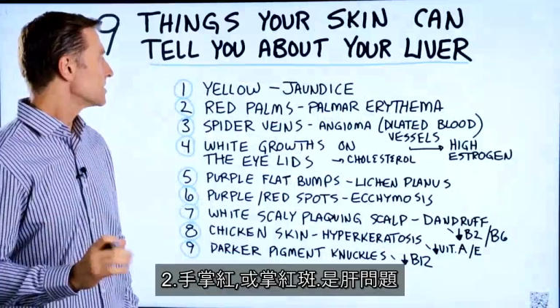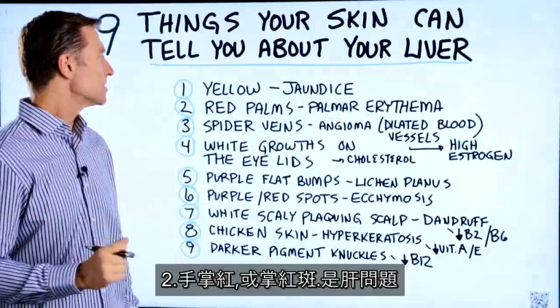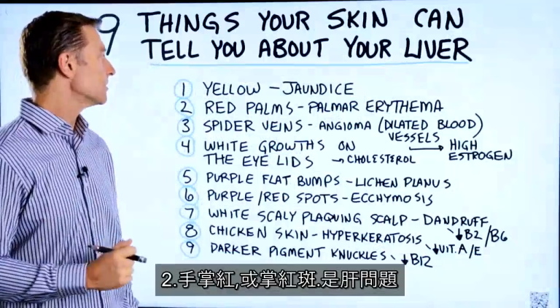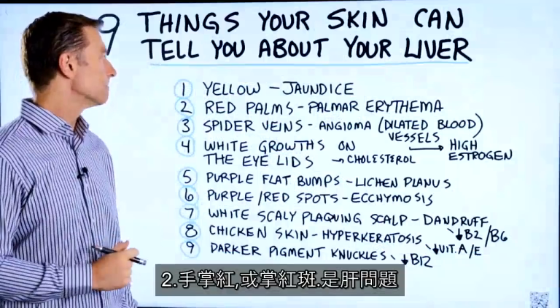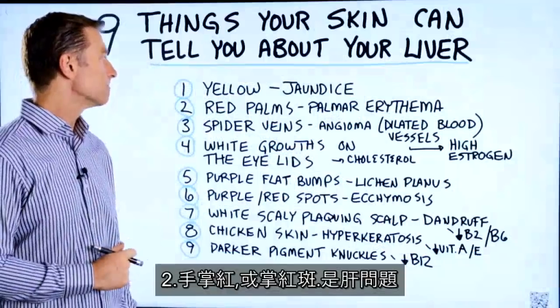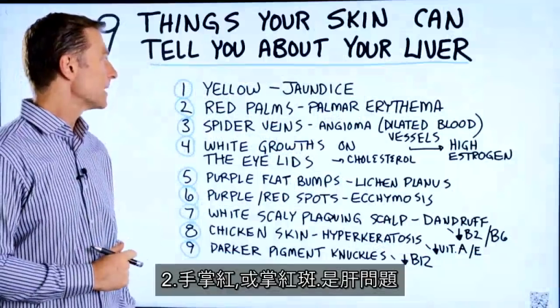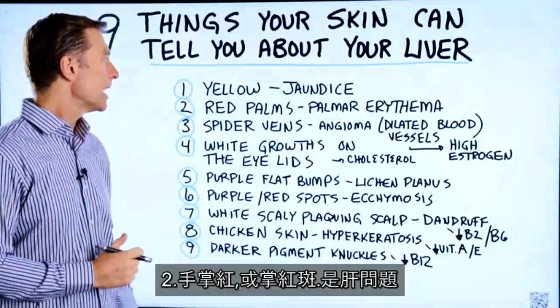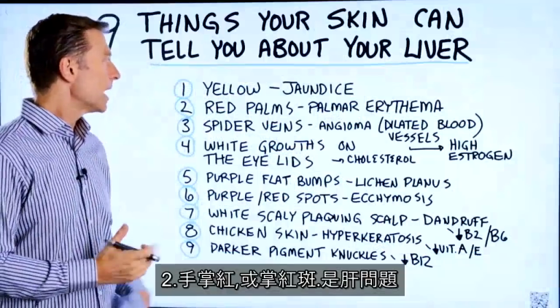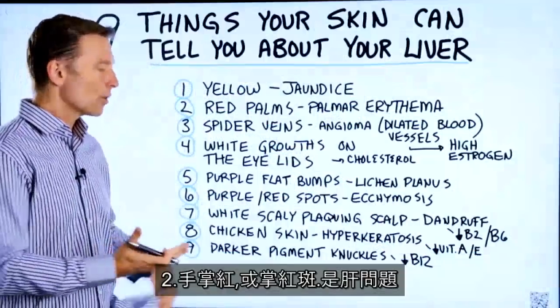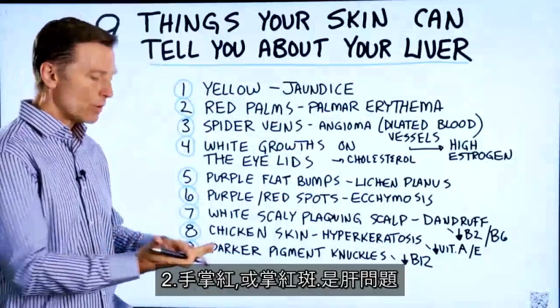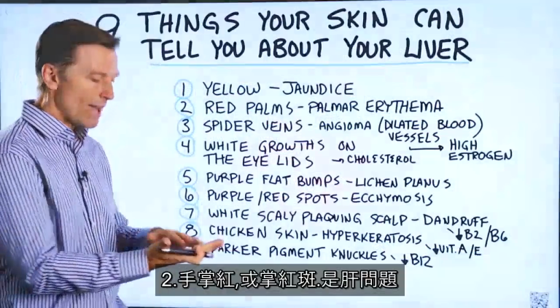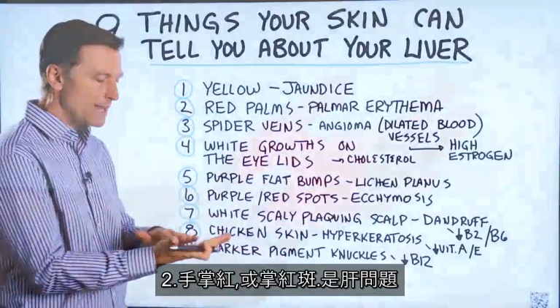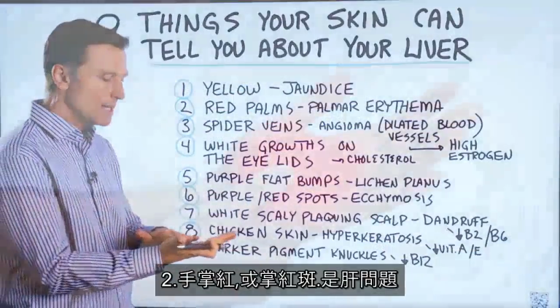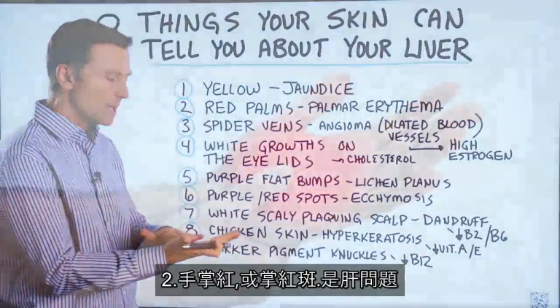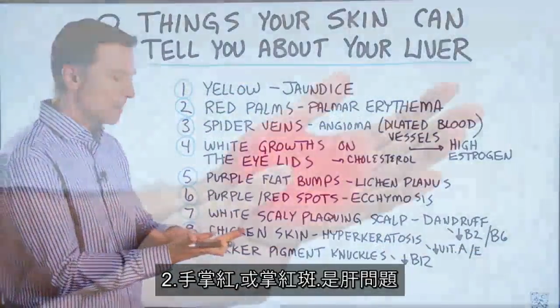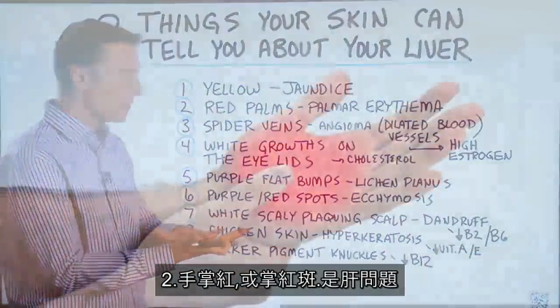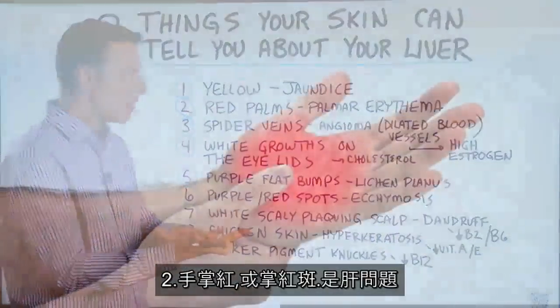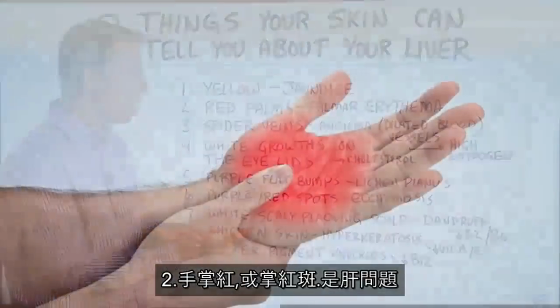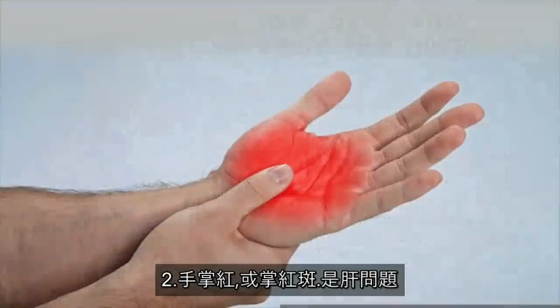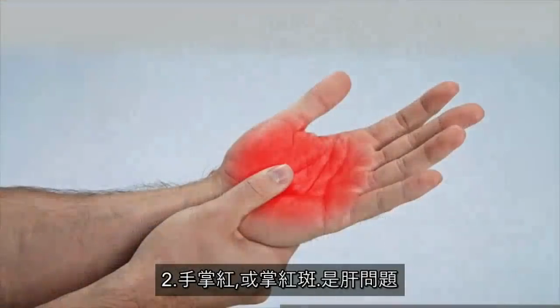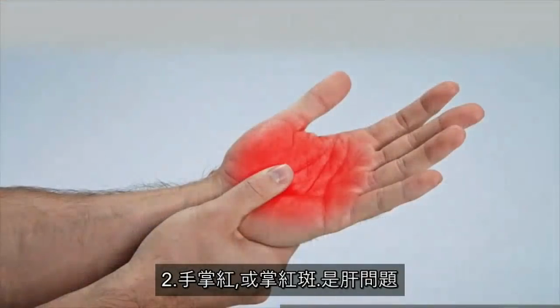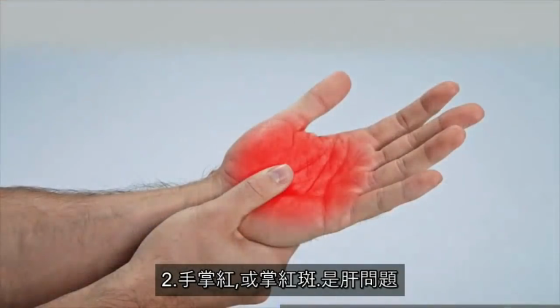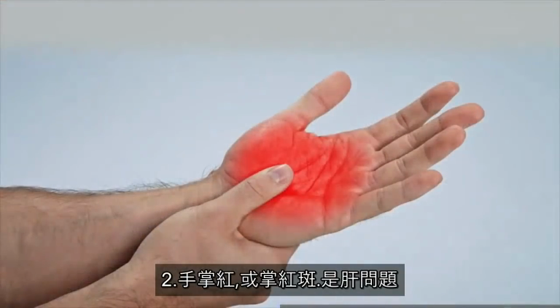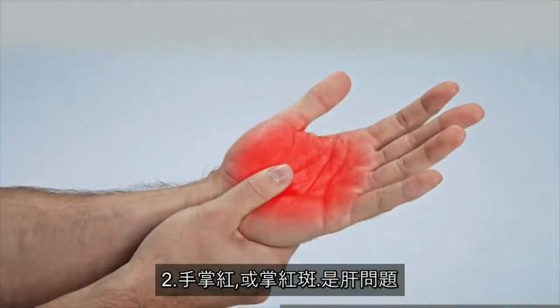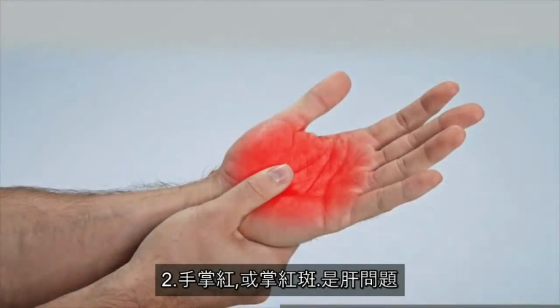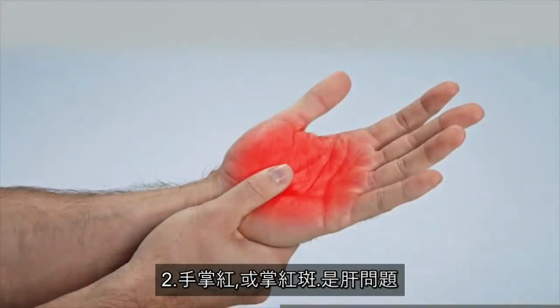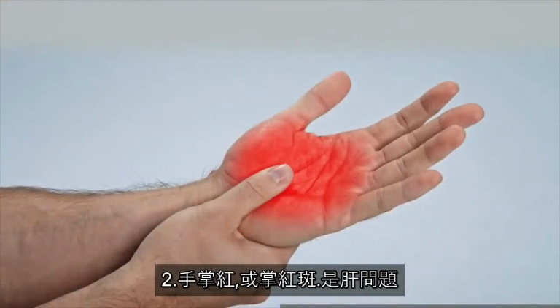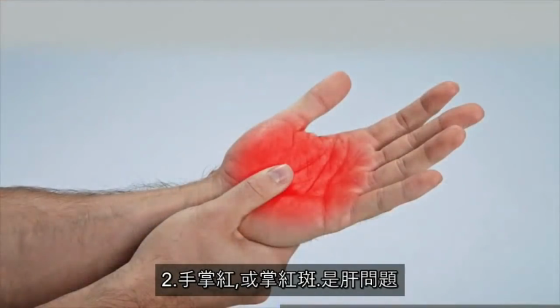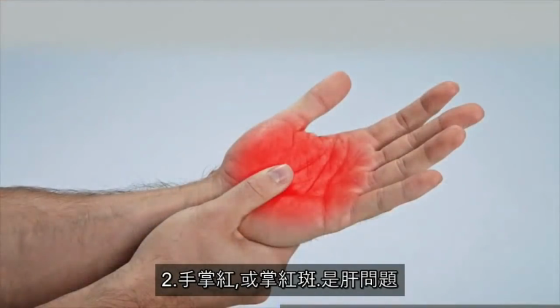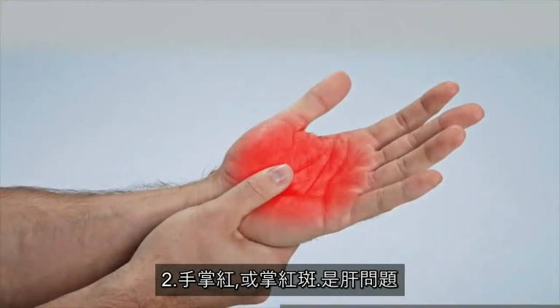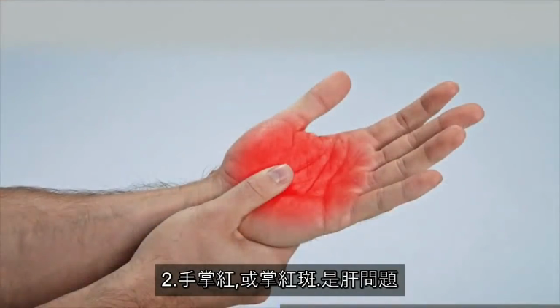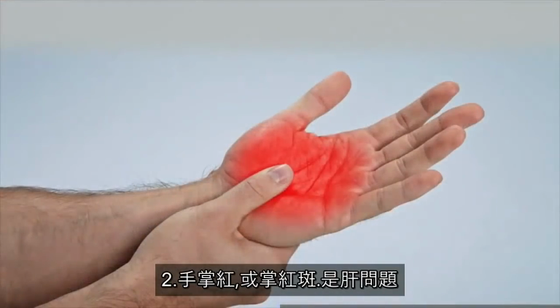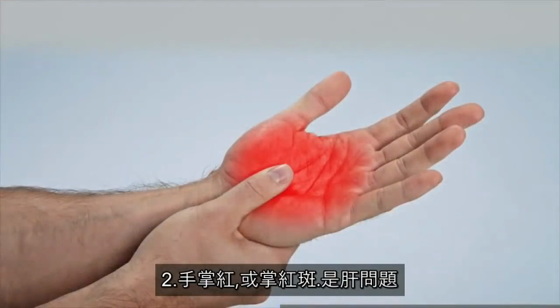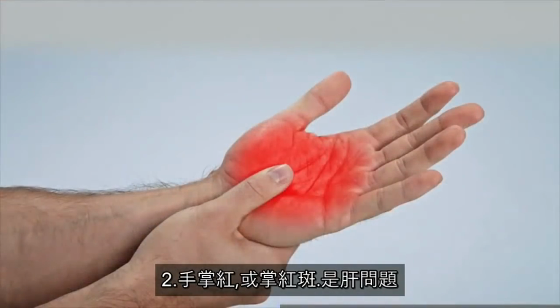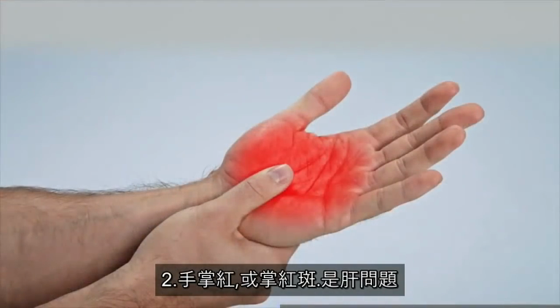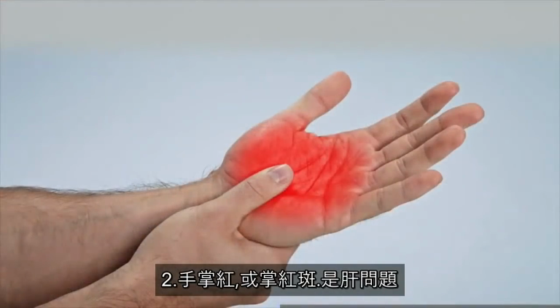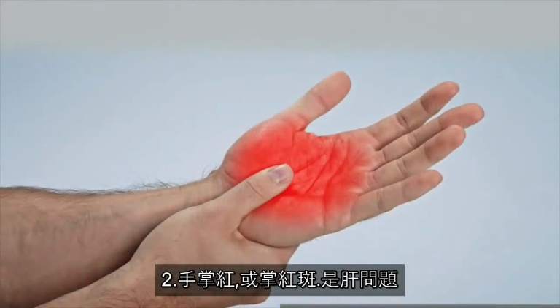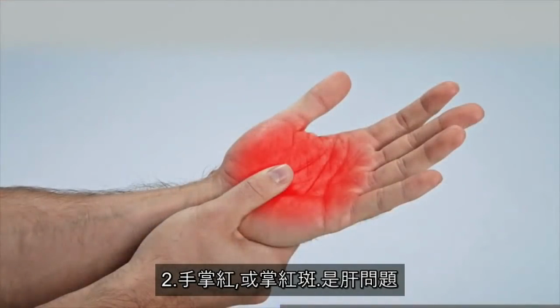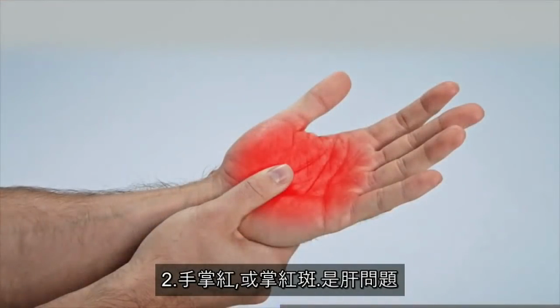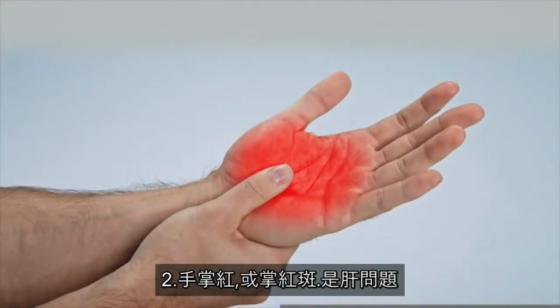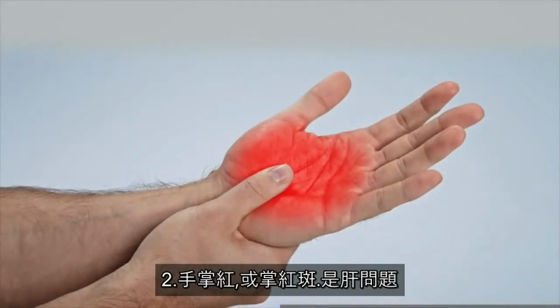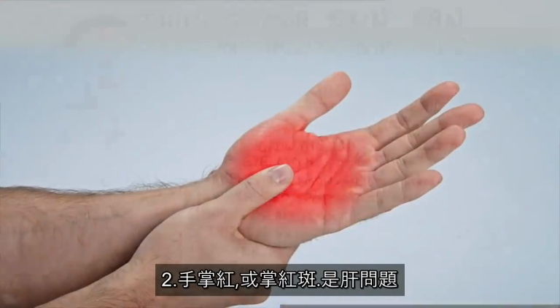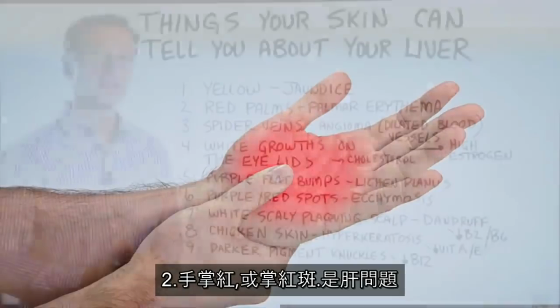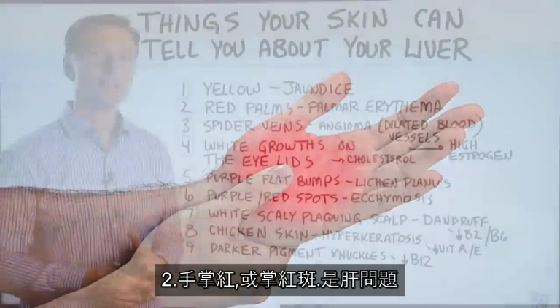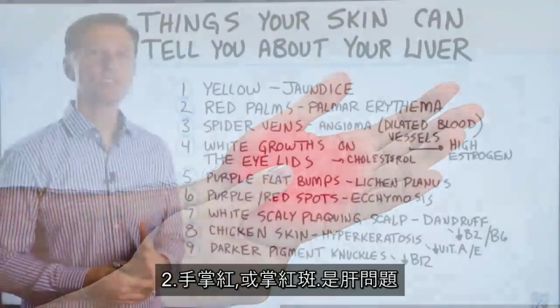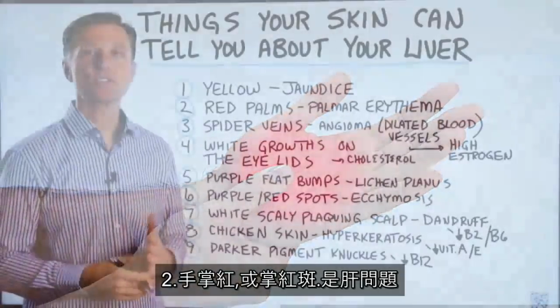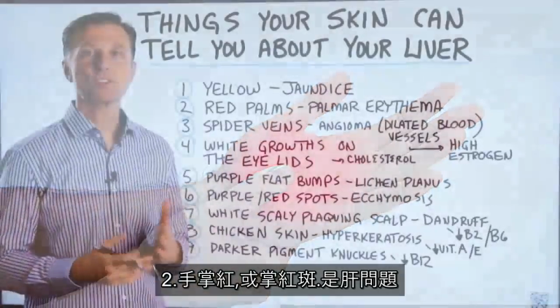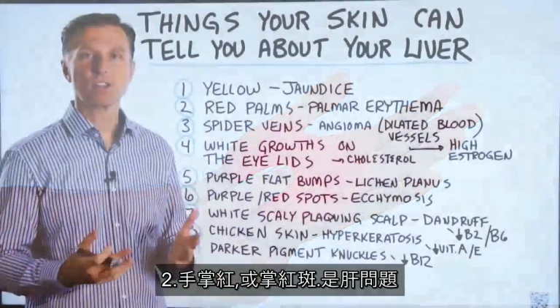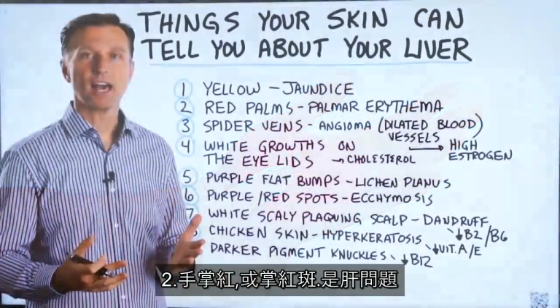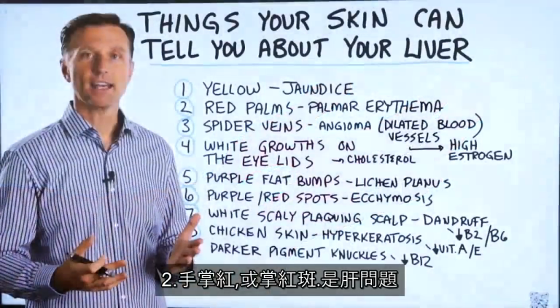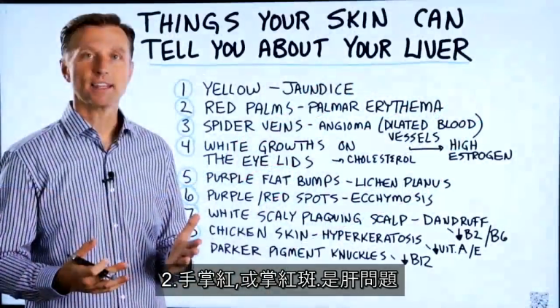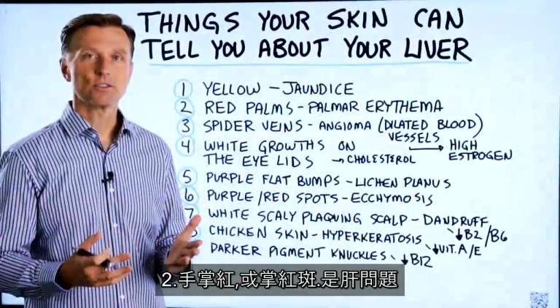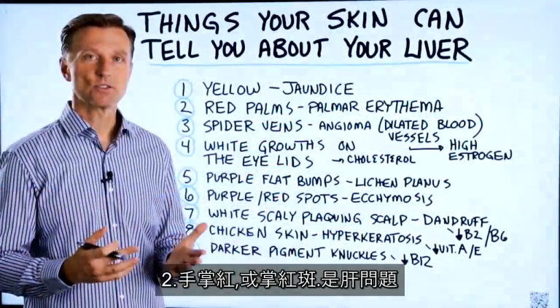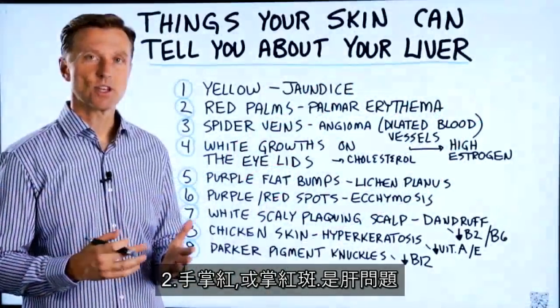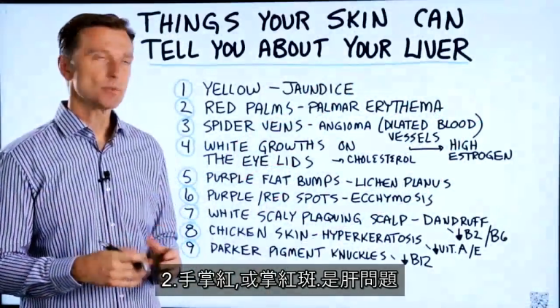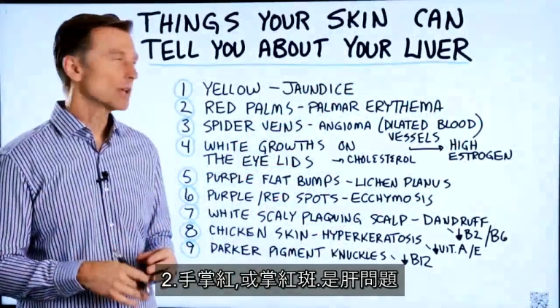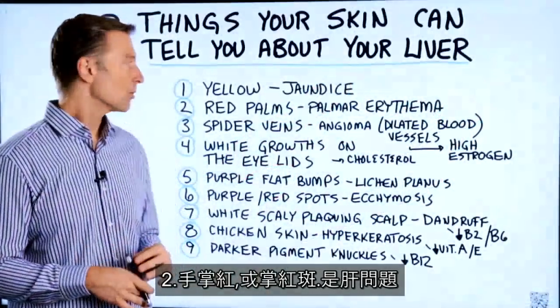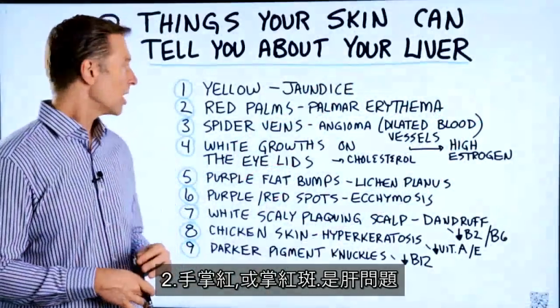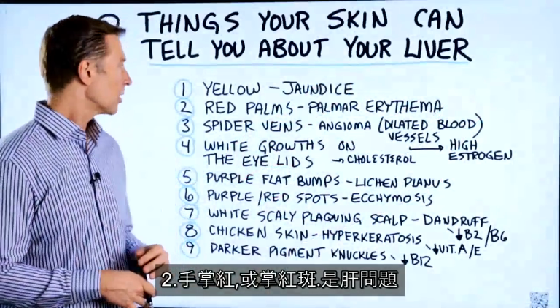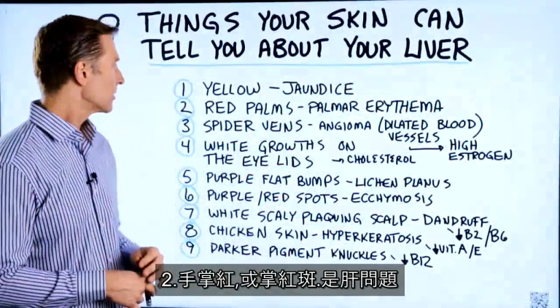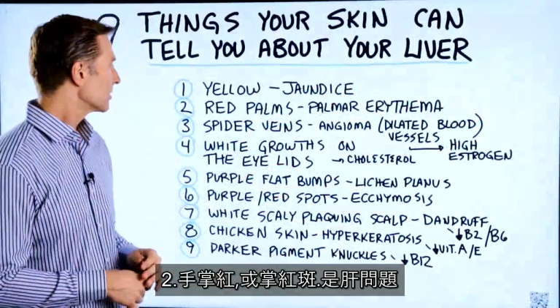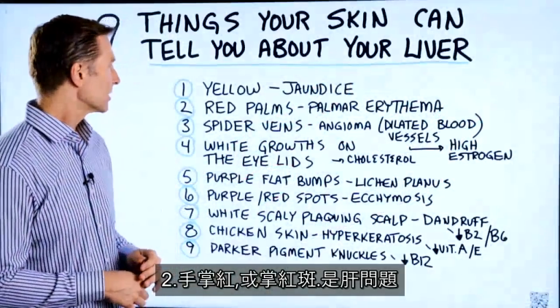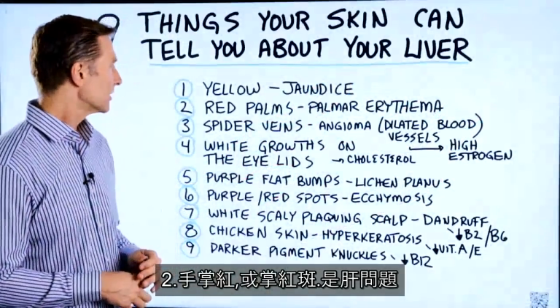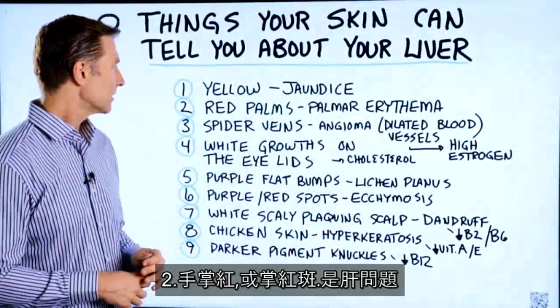Number two: red palms. It's called palmar erythema, and that's just a sign that there's something wrong with your liver.